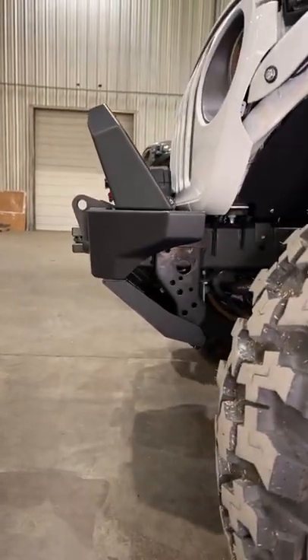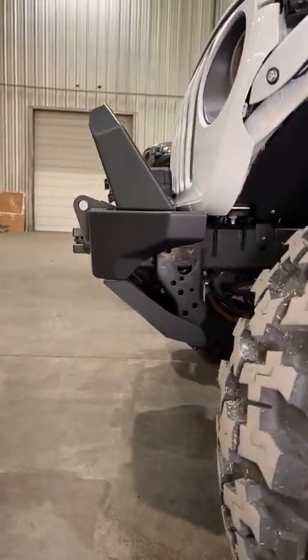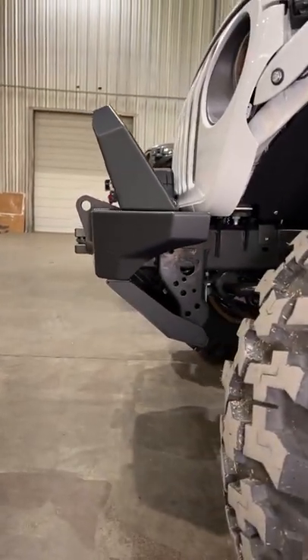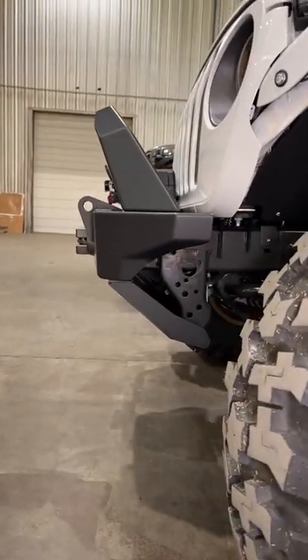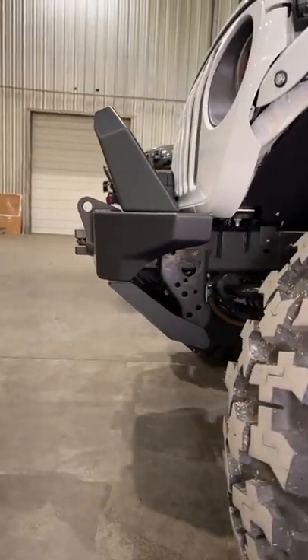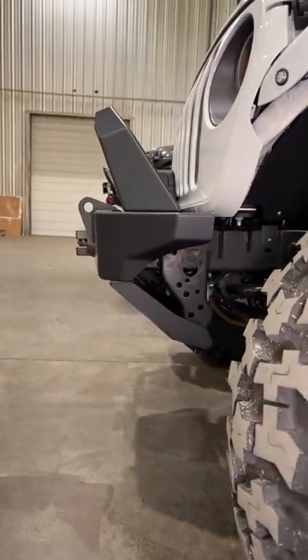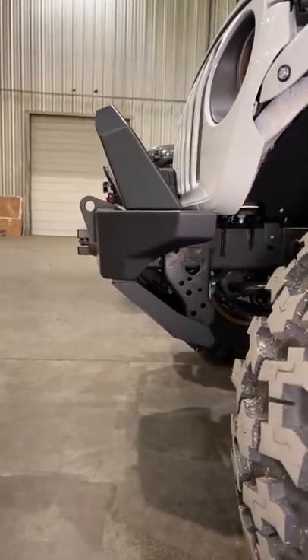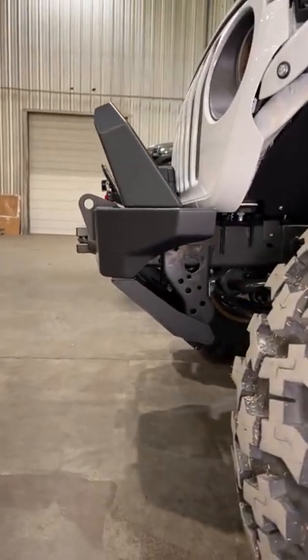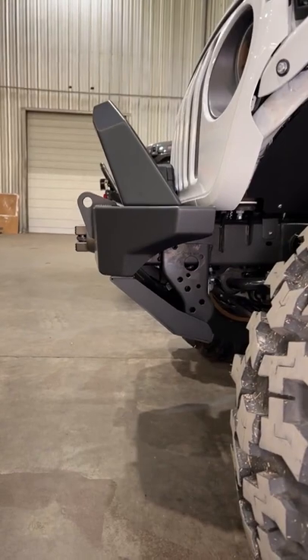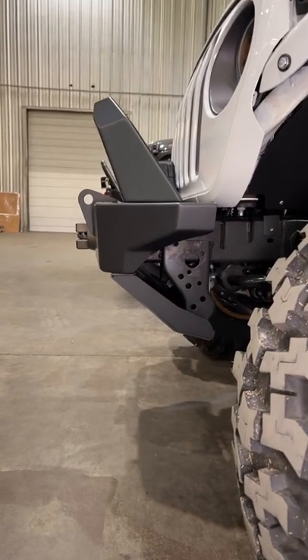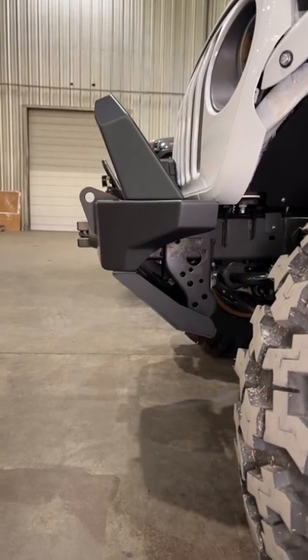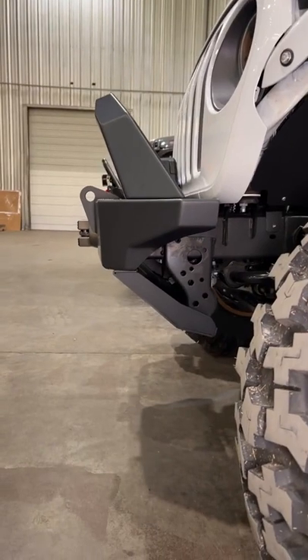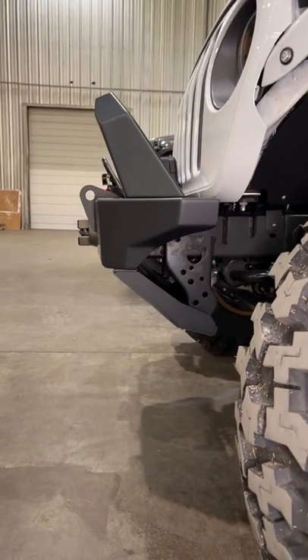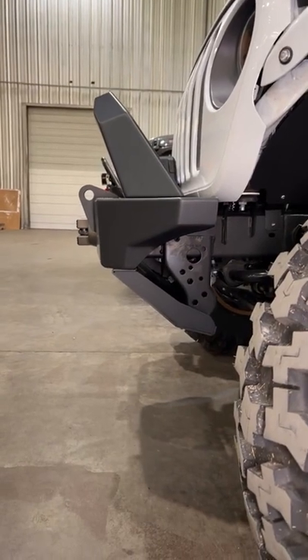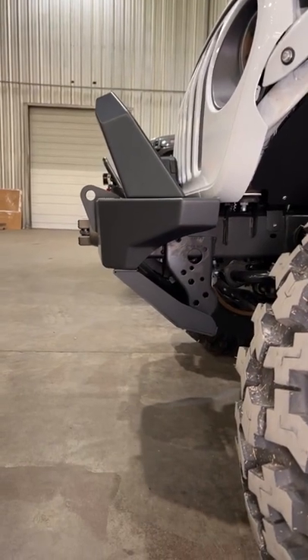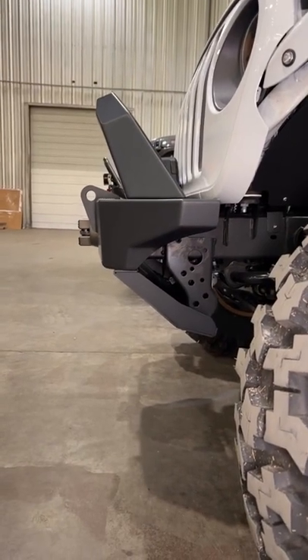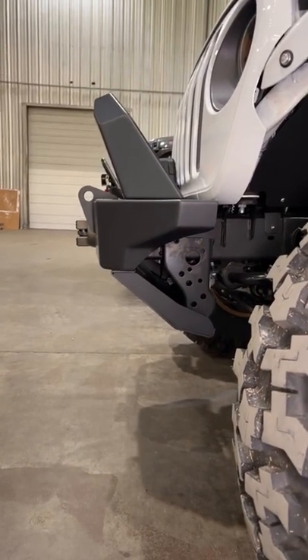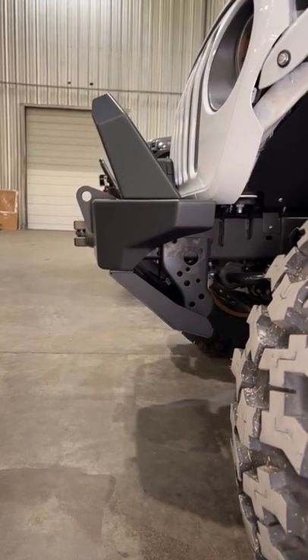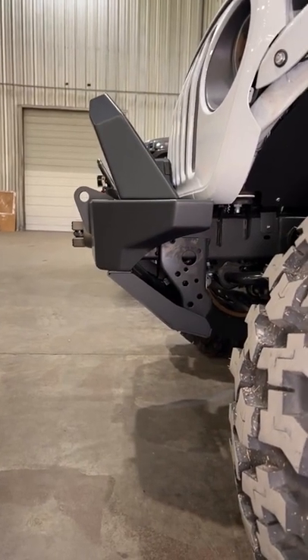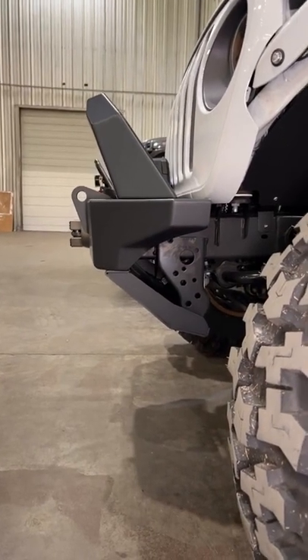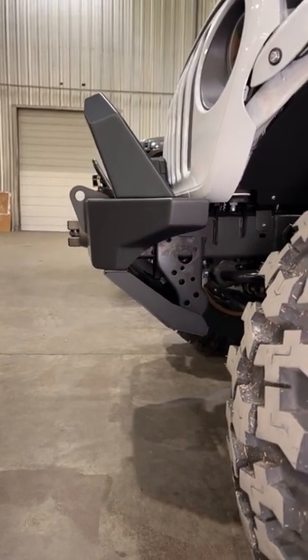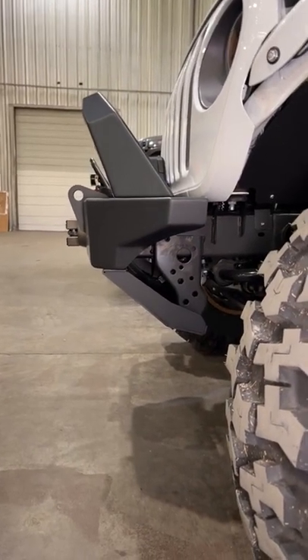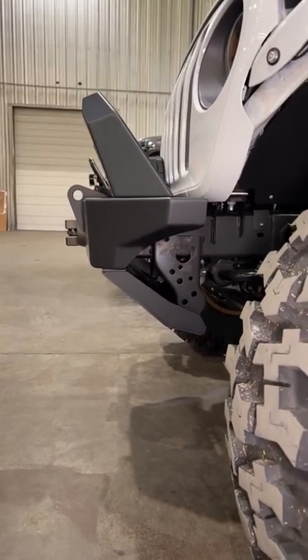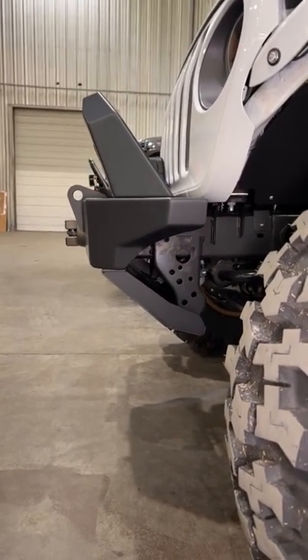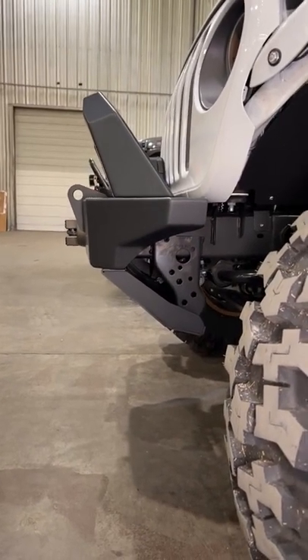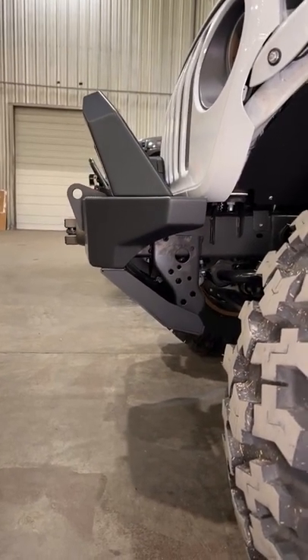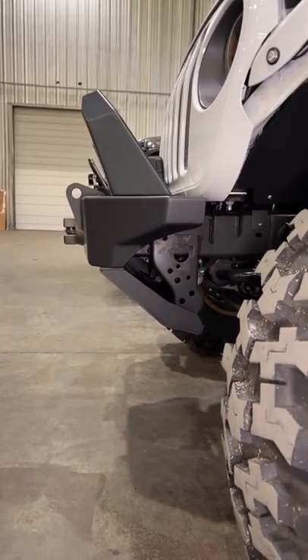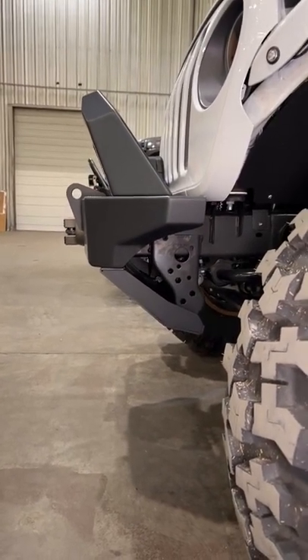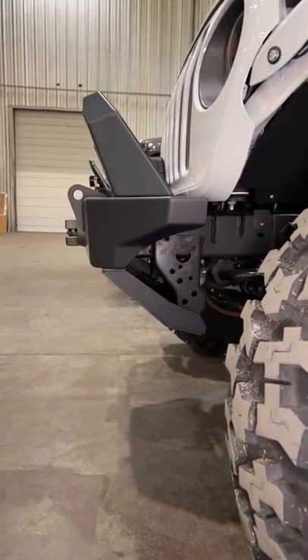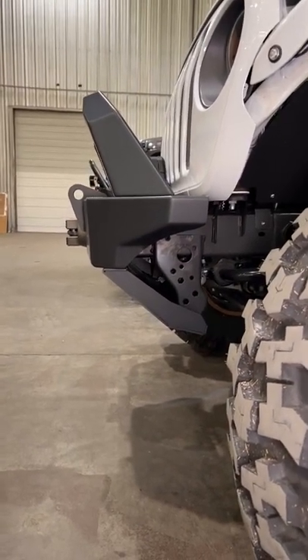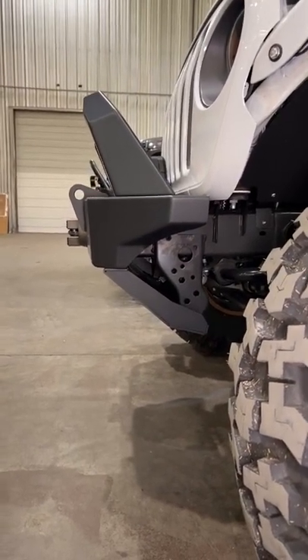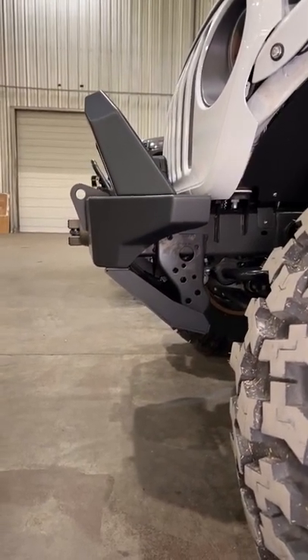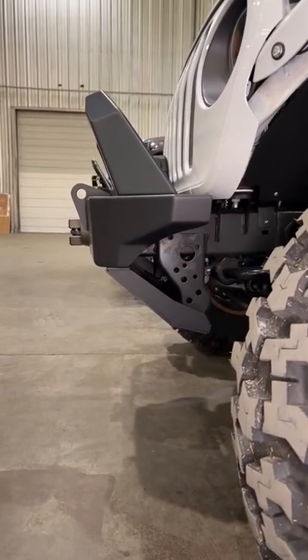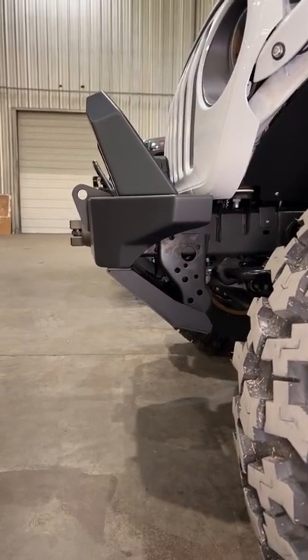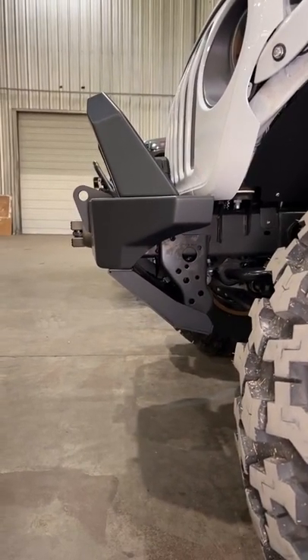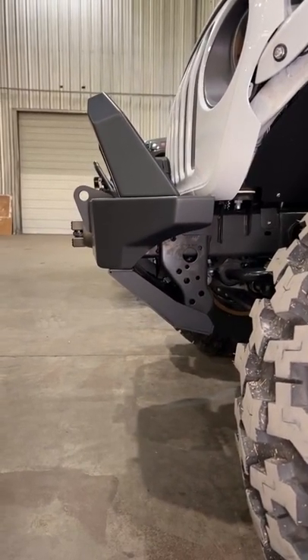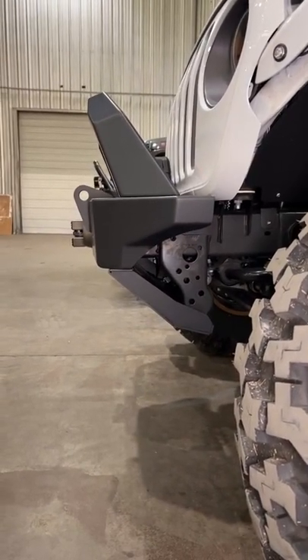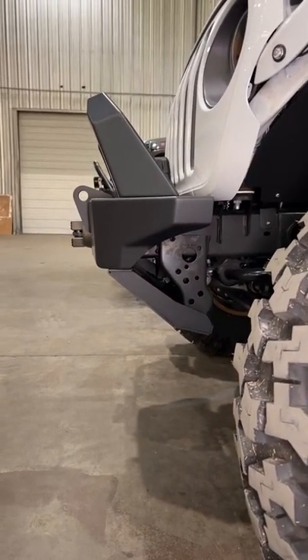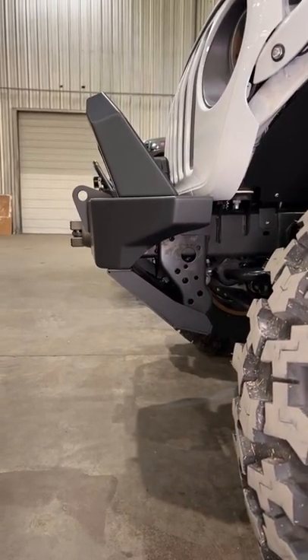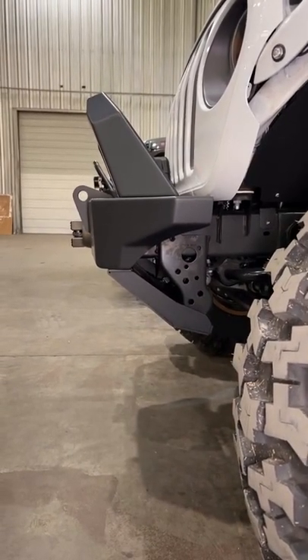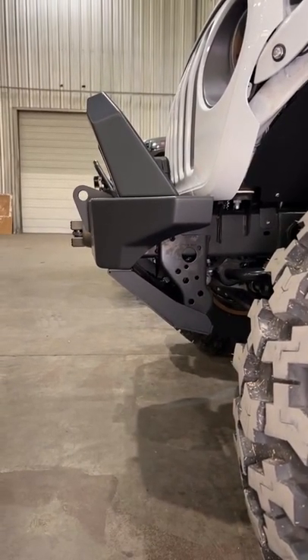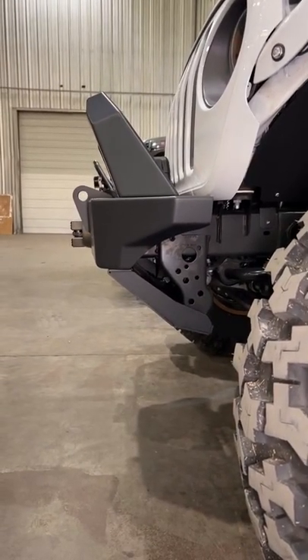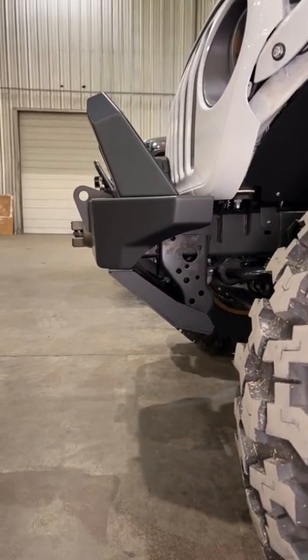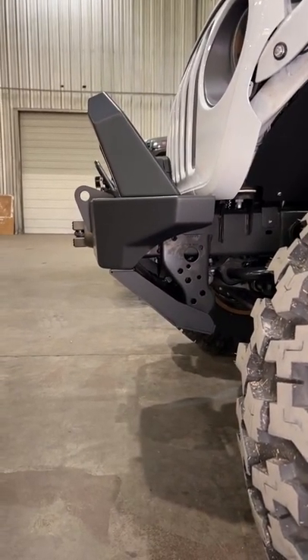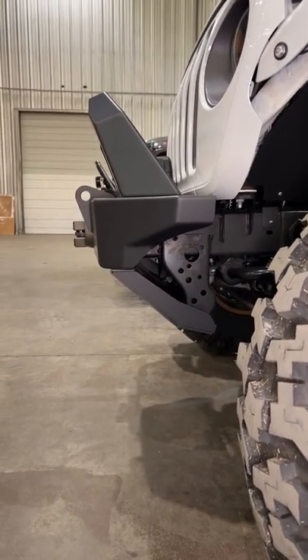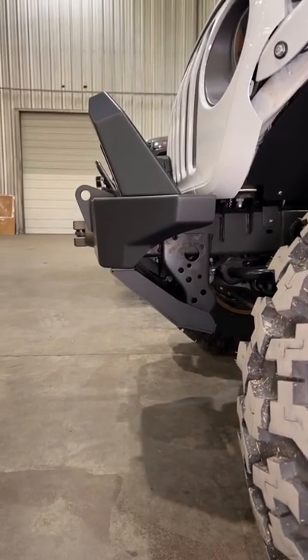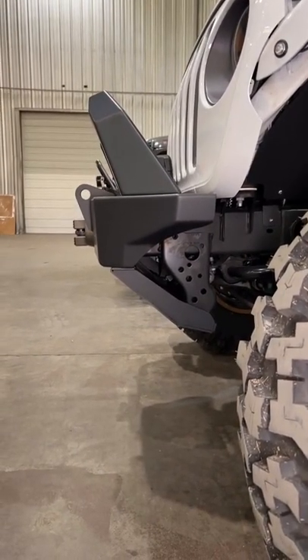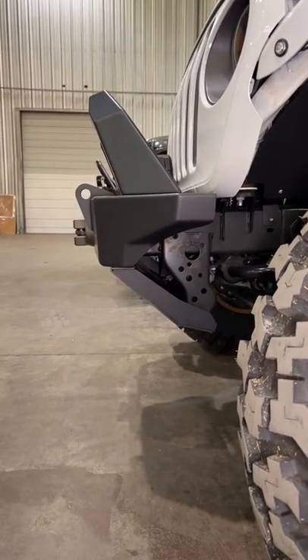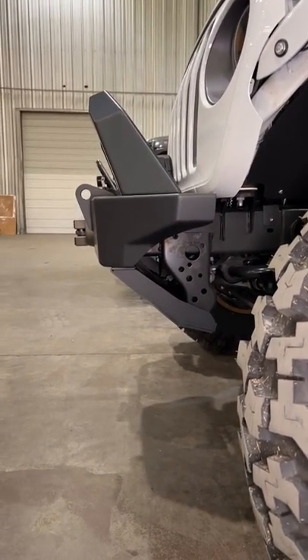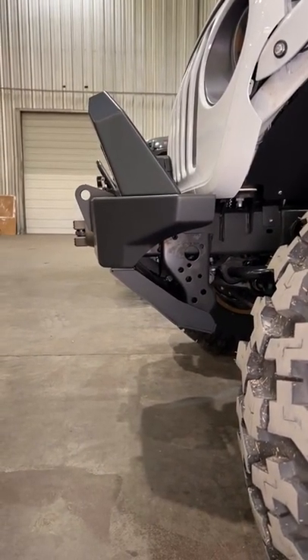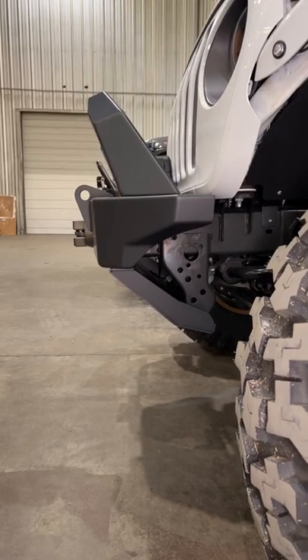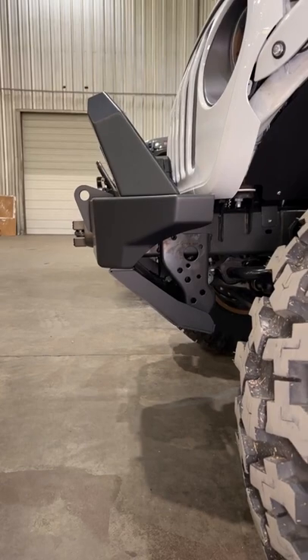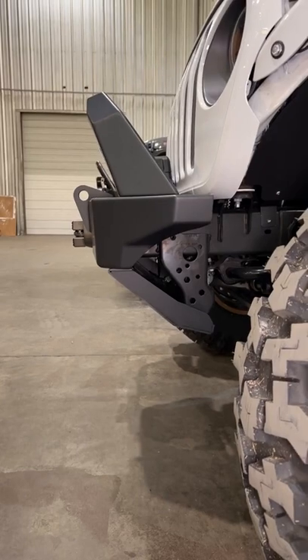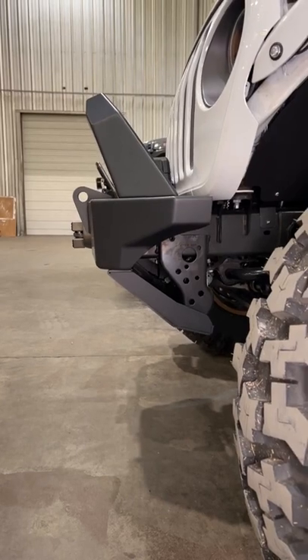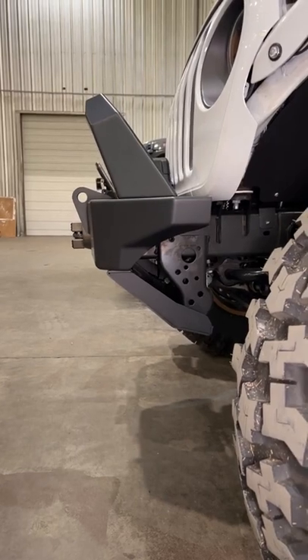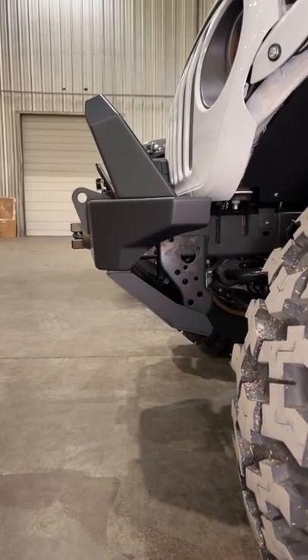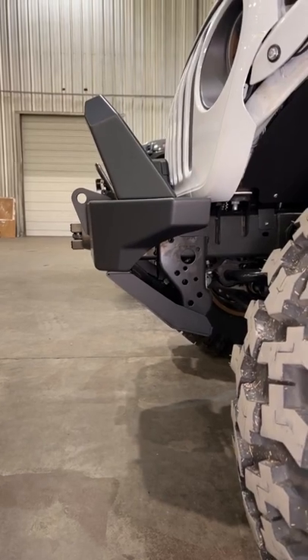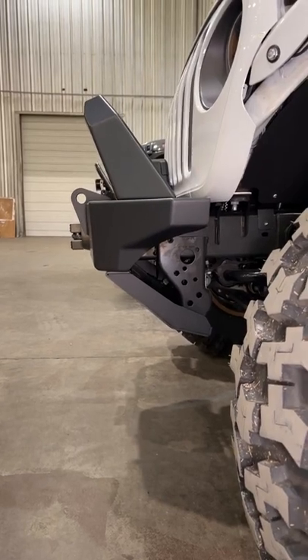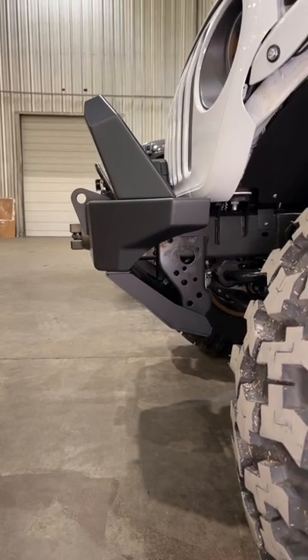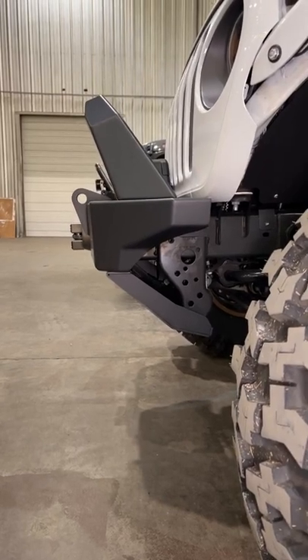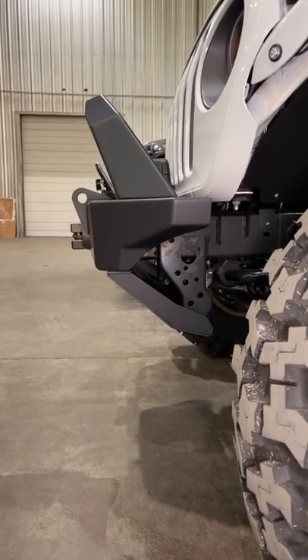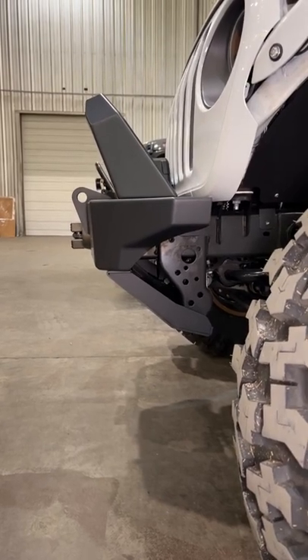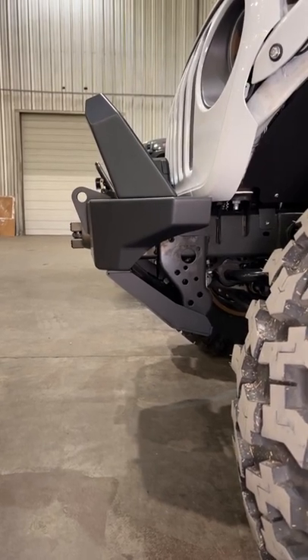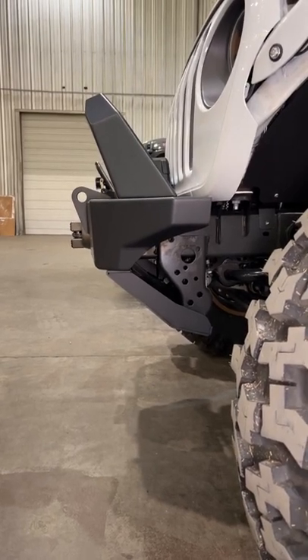As you can see, if you remove the optional skid plate and cut that crash bar off, that would create a lot more clearance on the front.